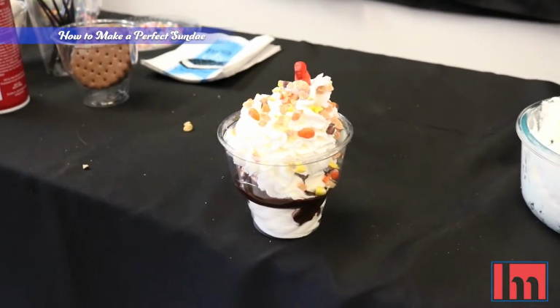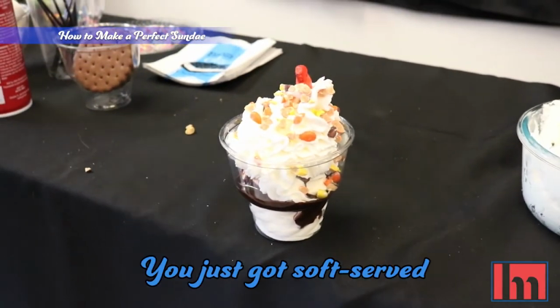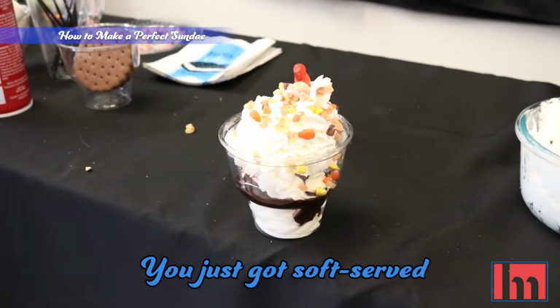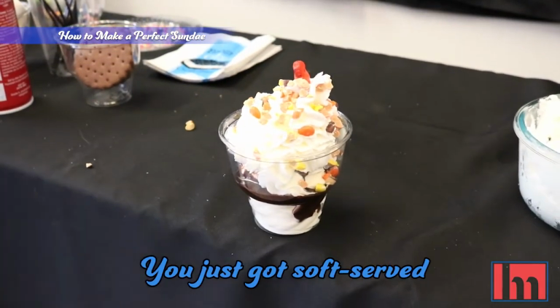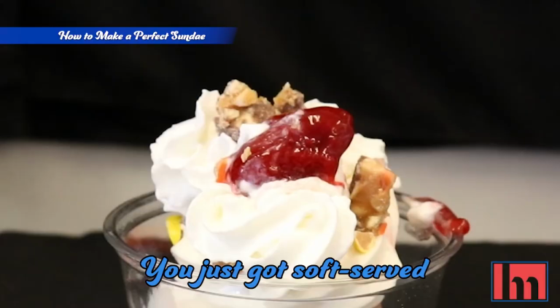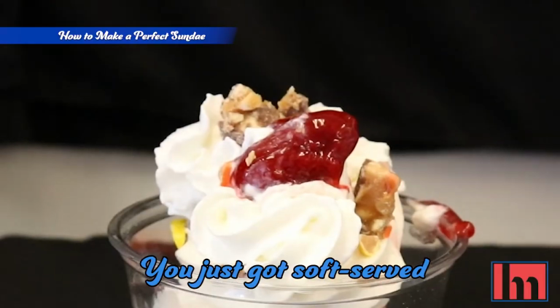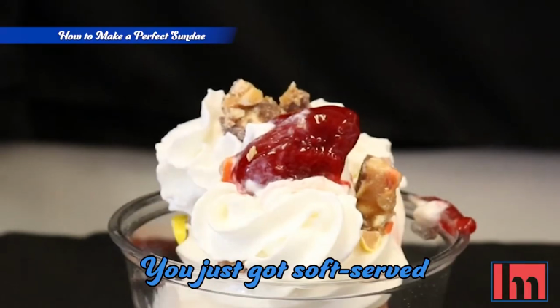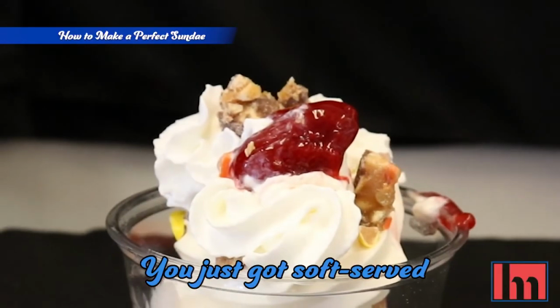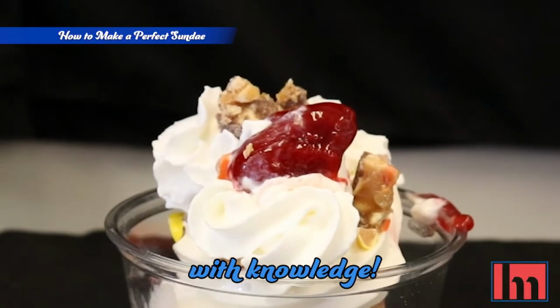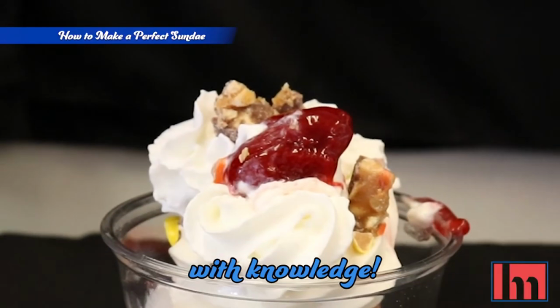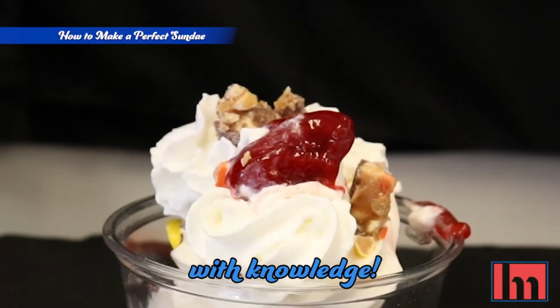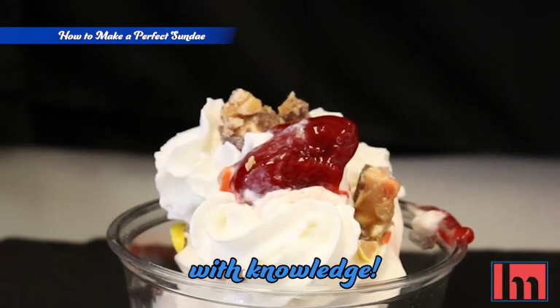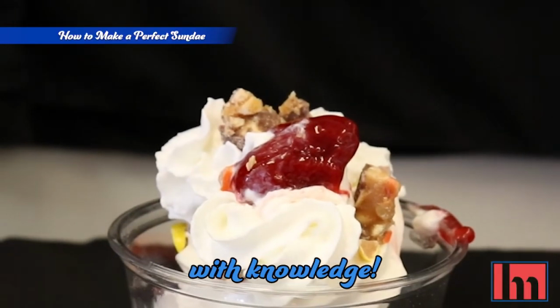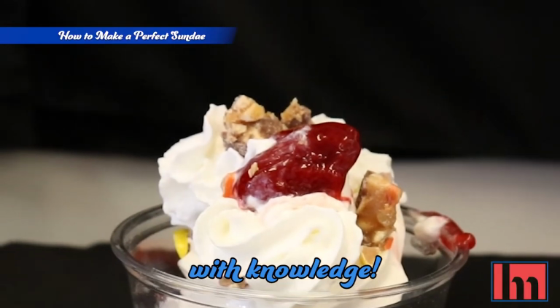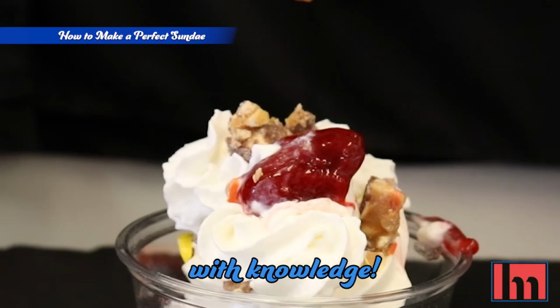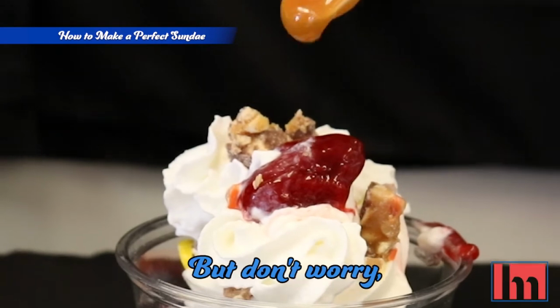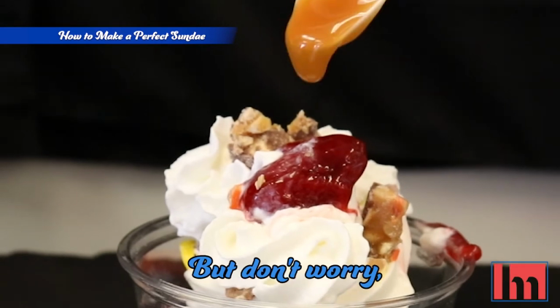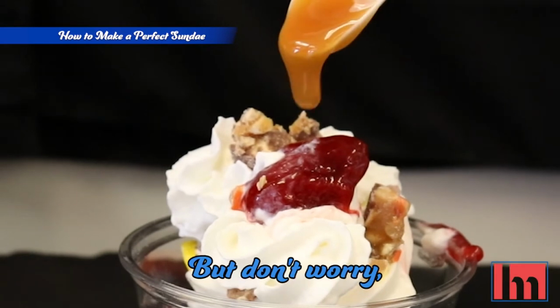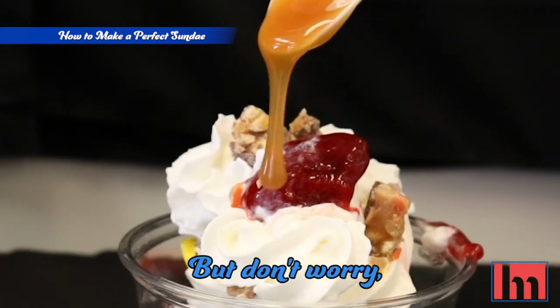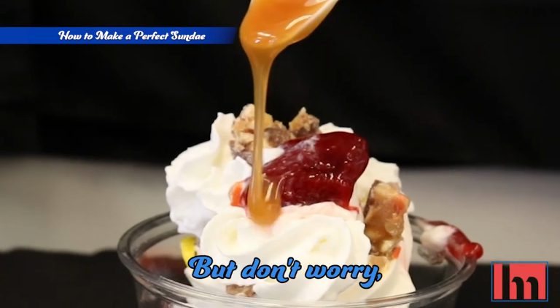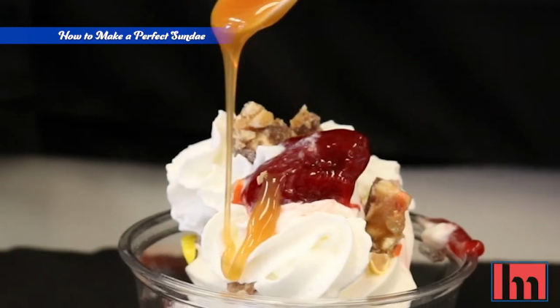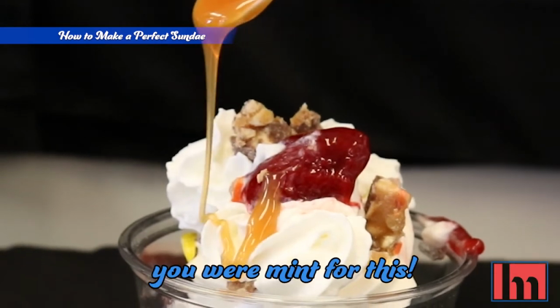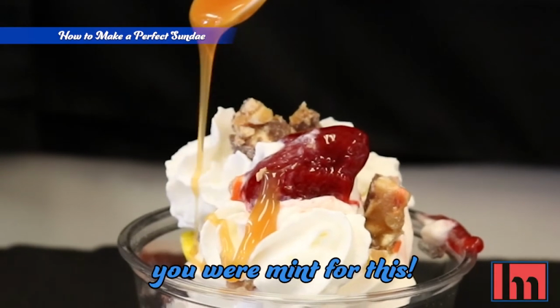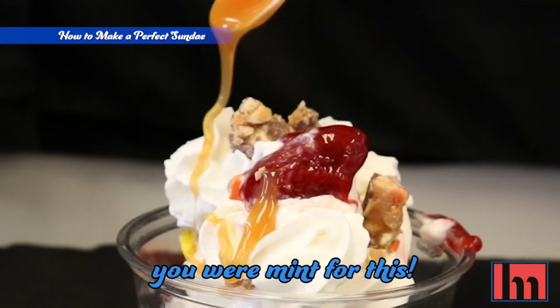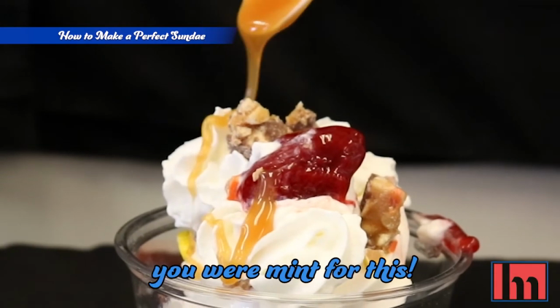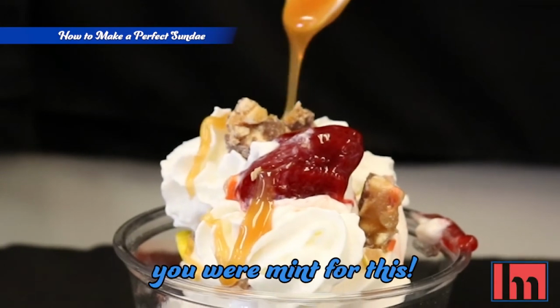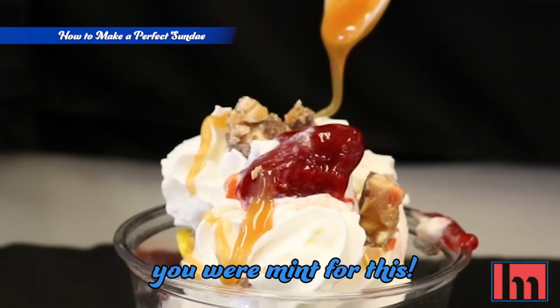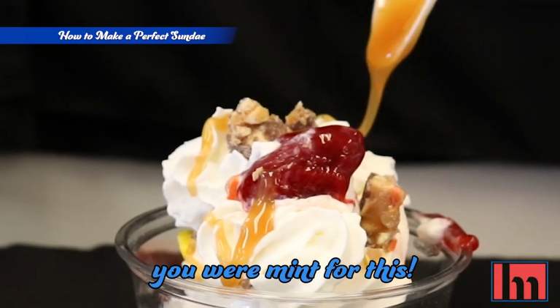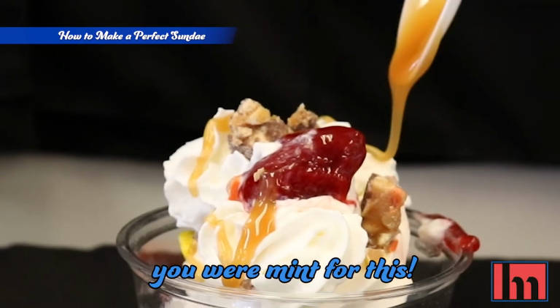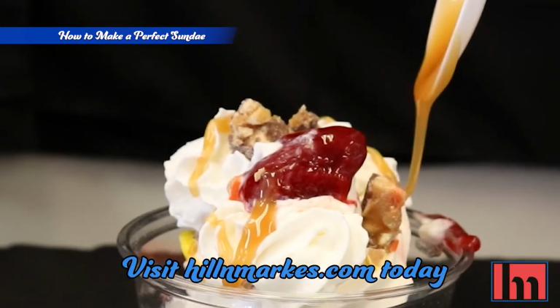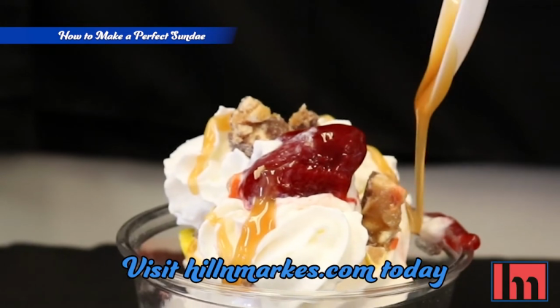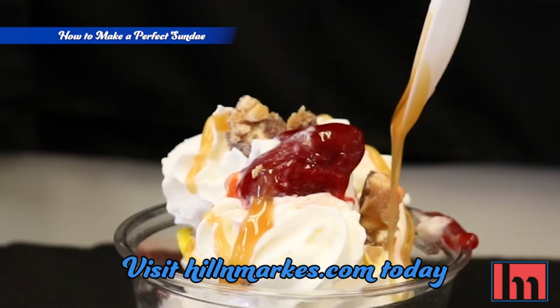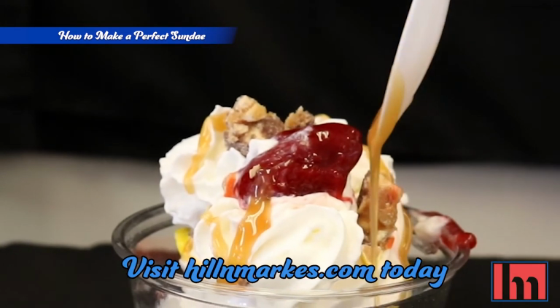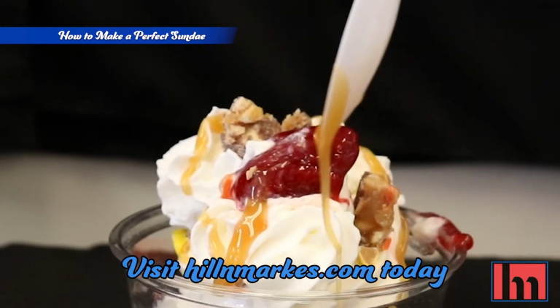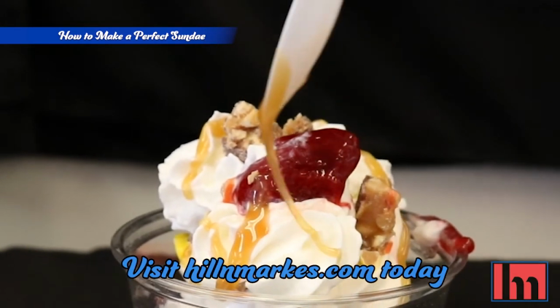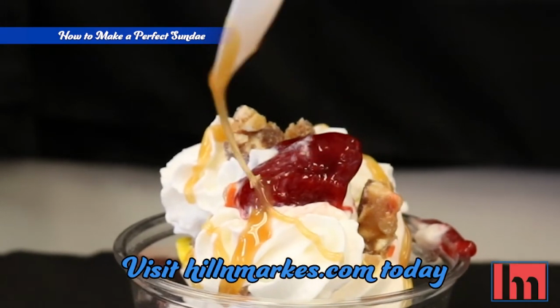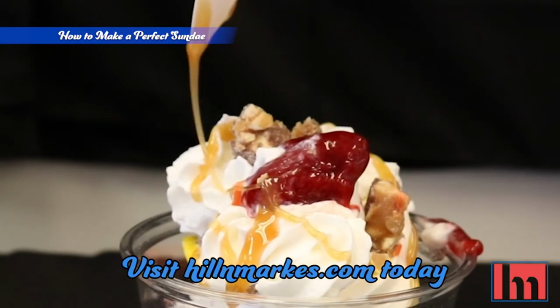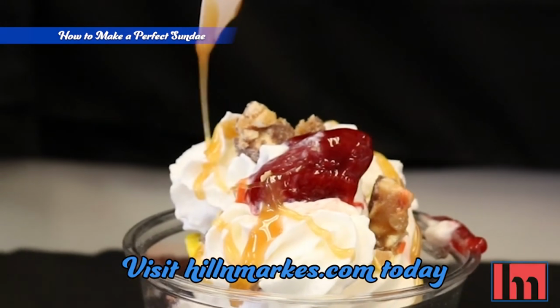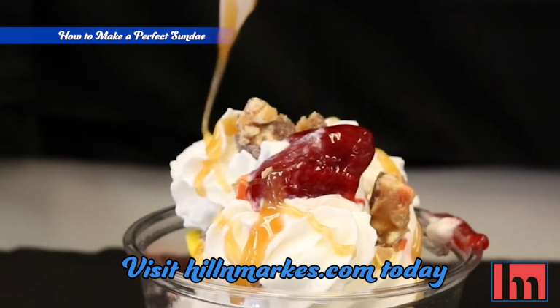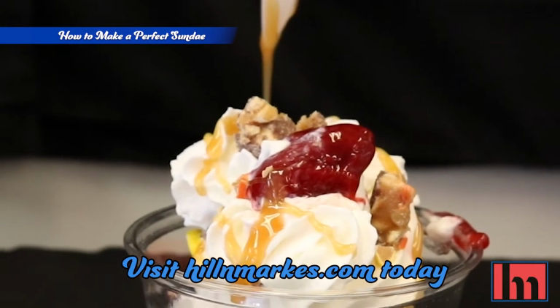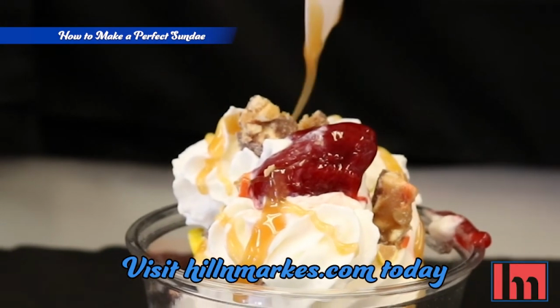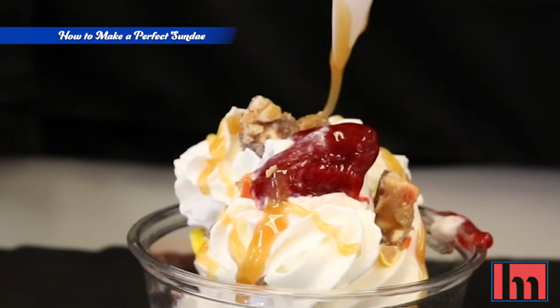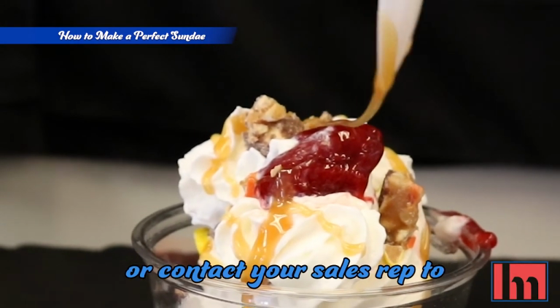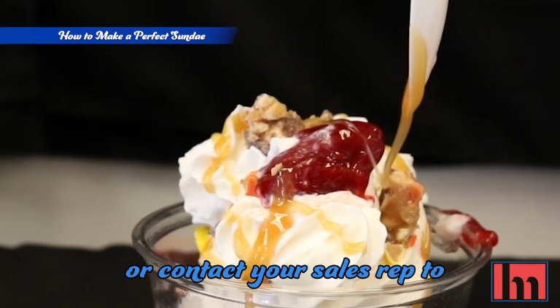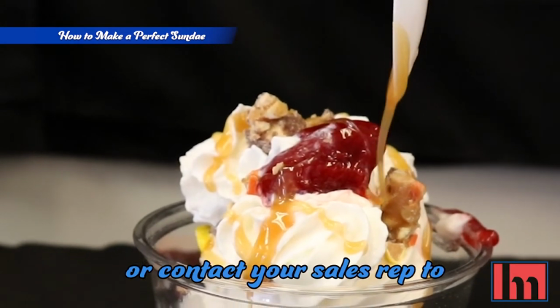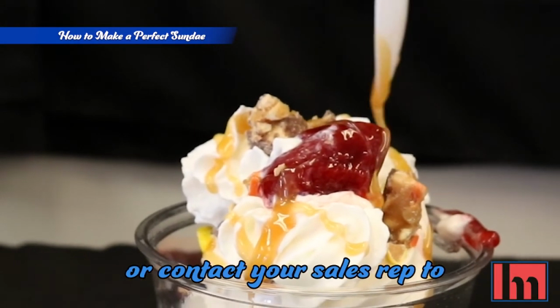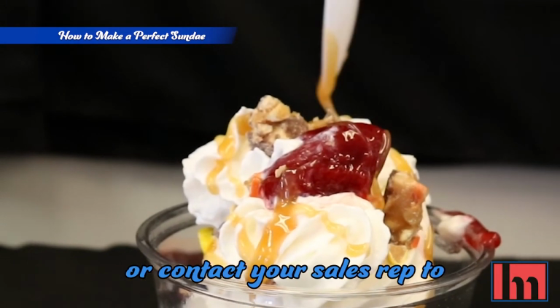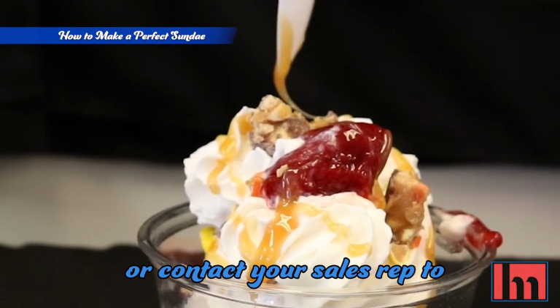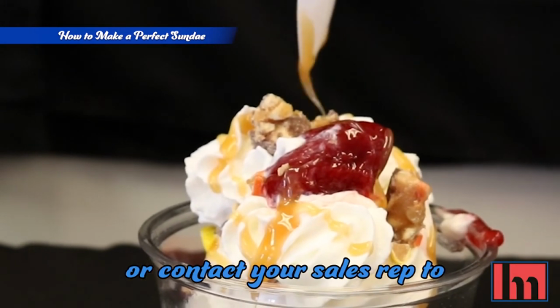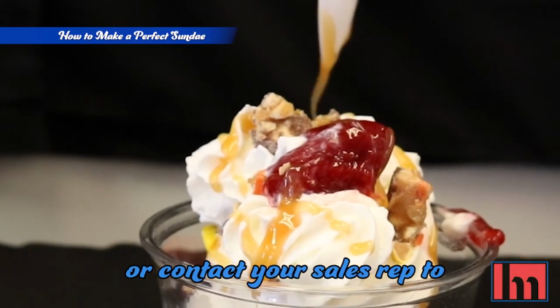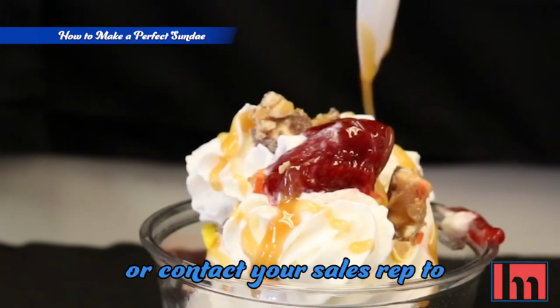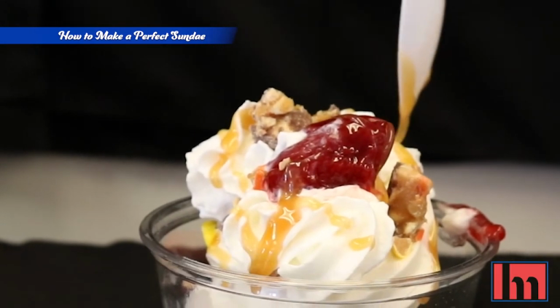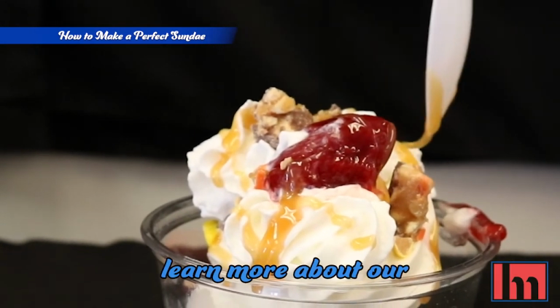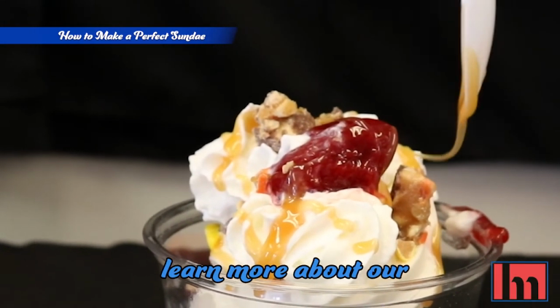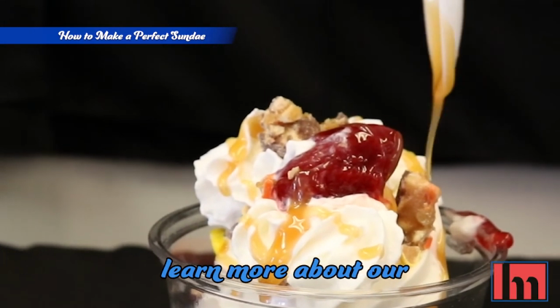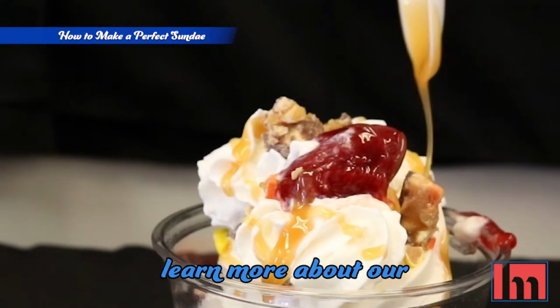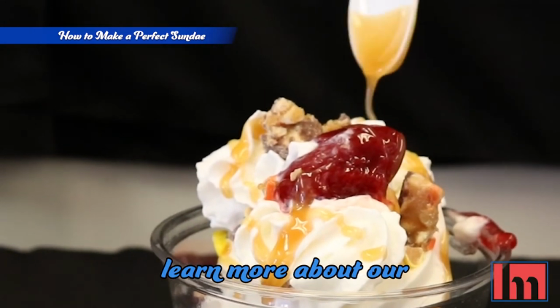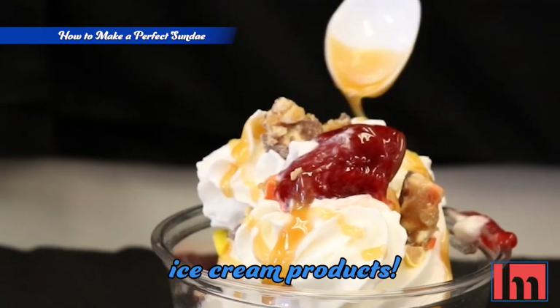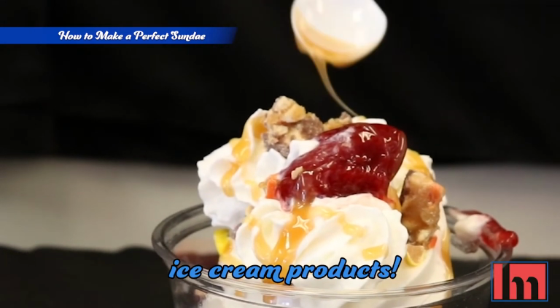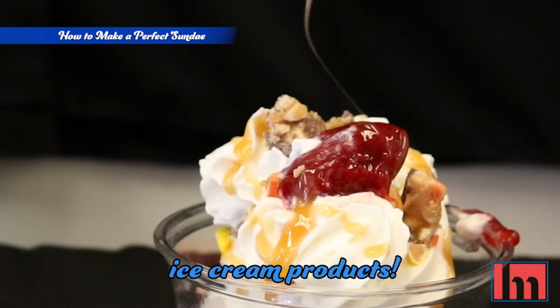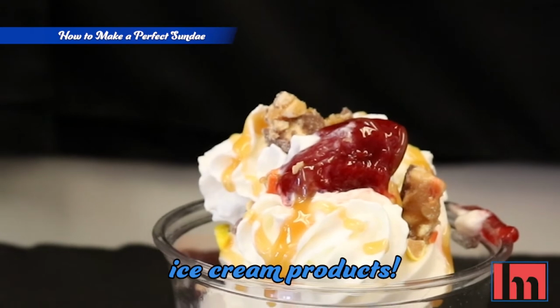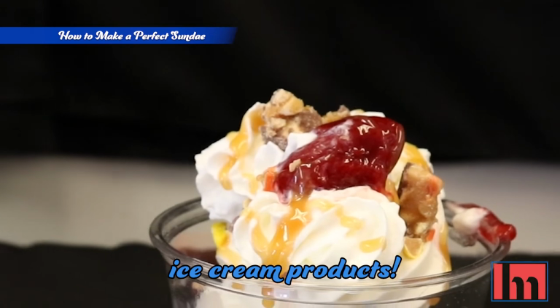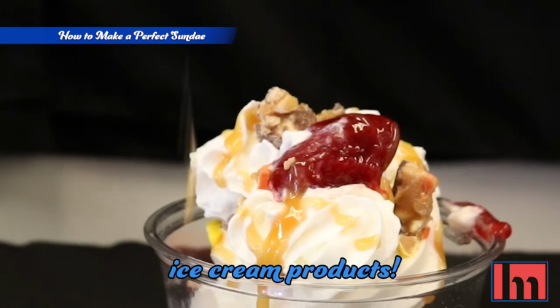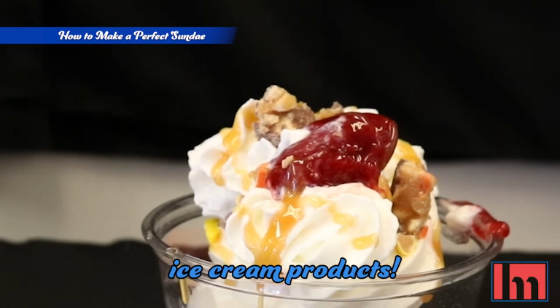You just got soft serve with knowledge, but don't worry — you were meant for this. Visit hillandmarks.com today or contact your sales rep to learn more about our ice cream products.